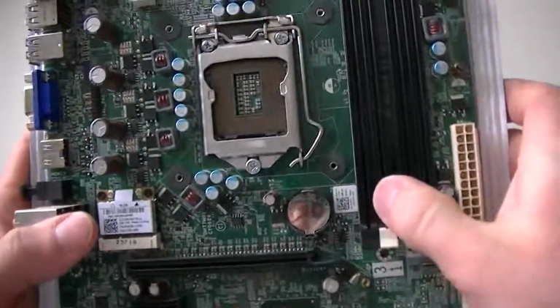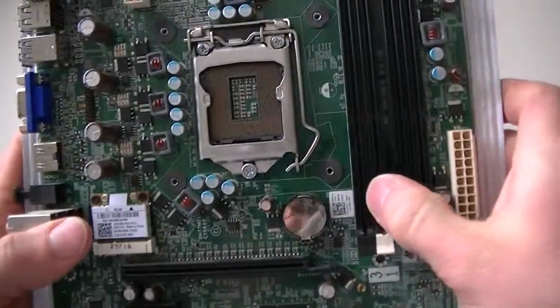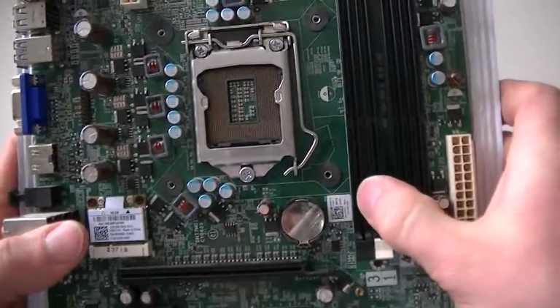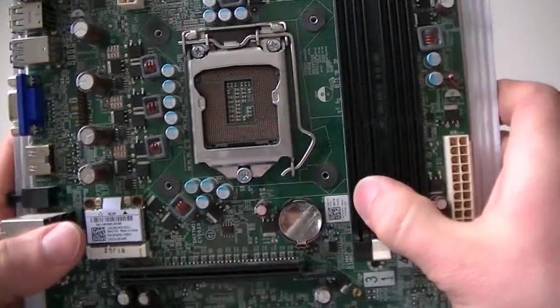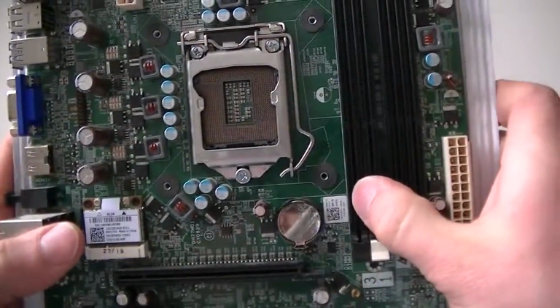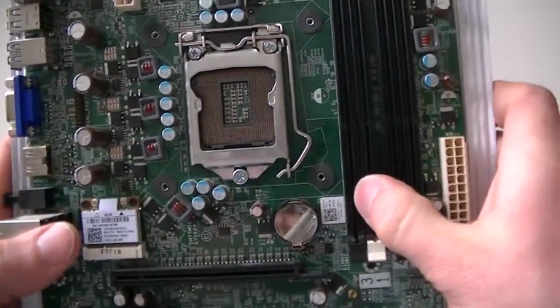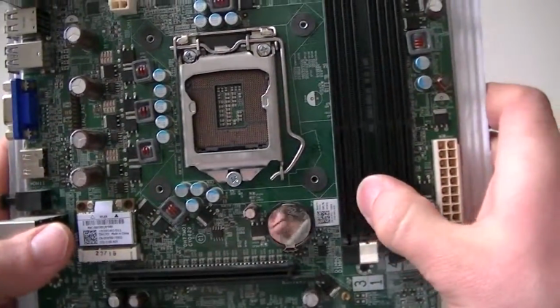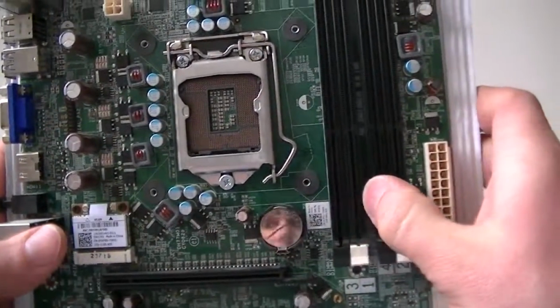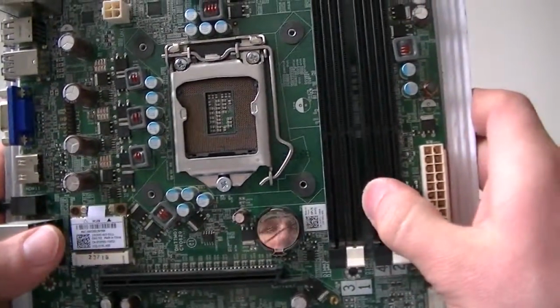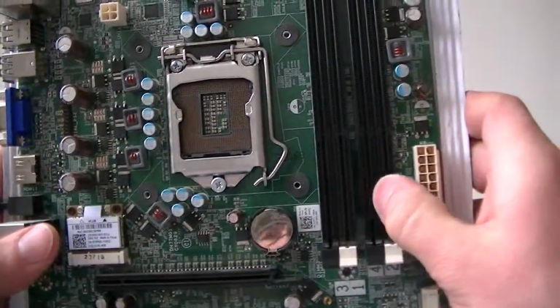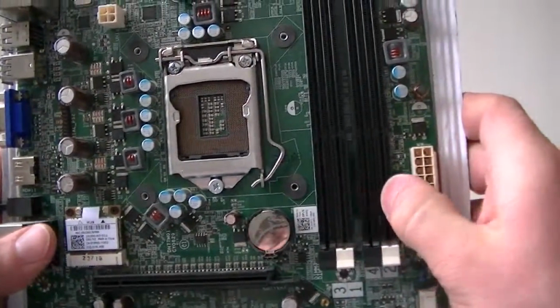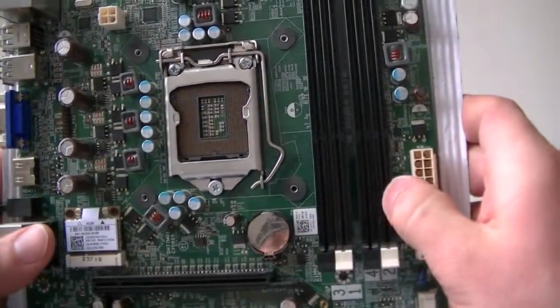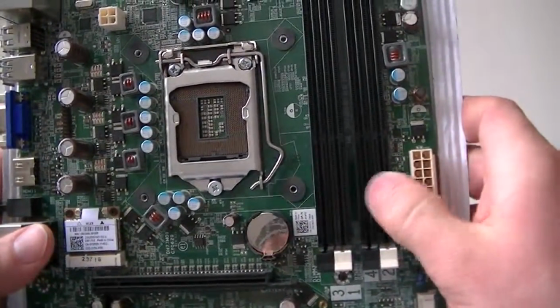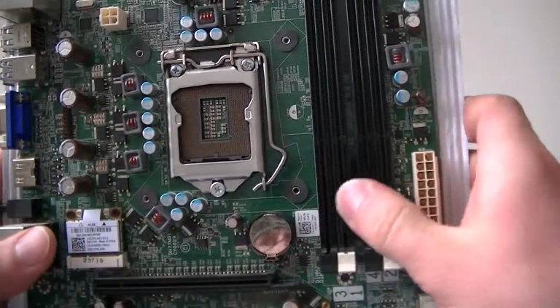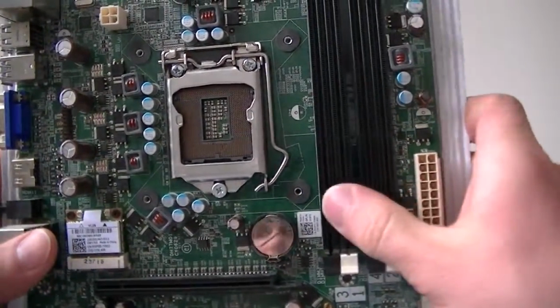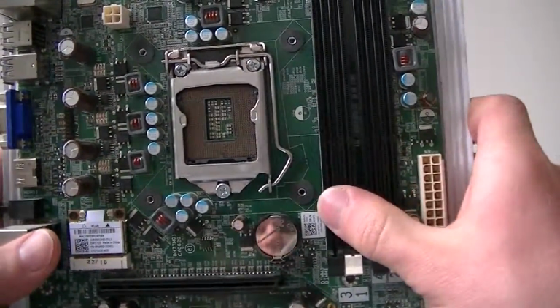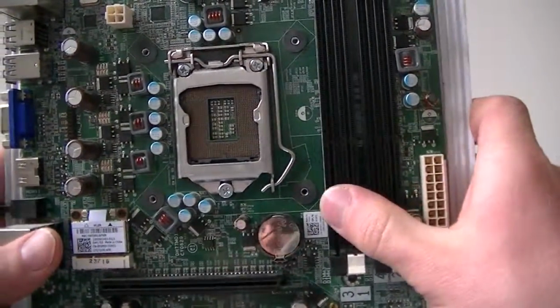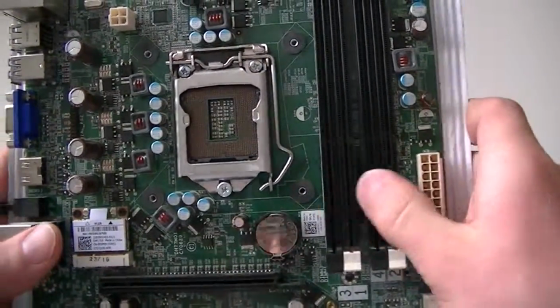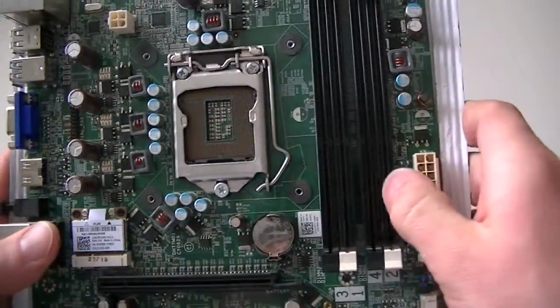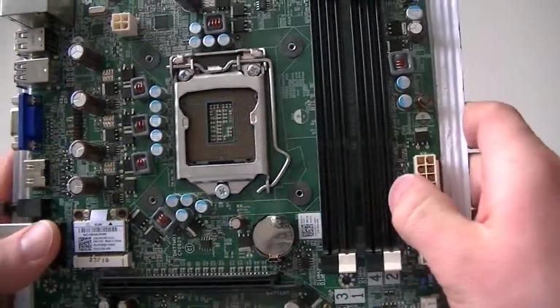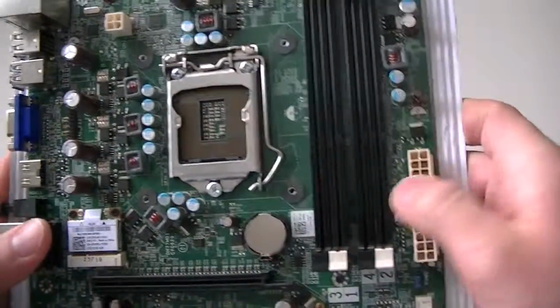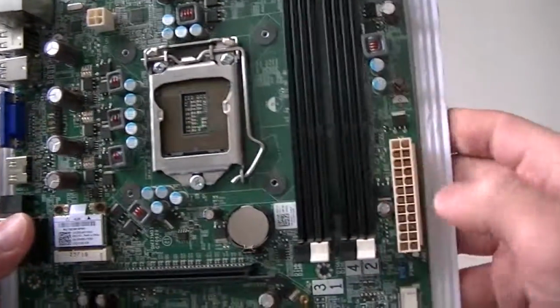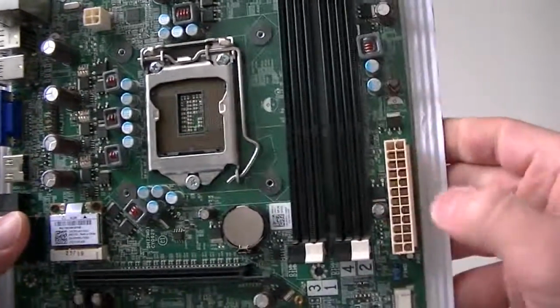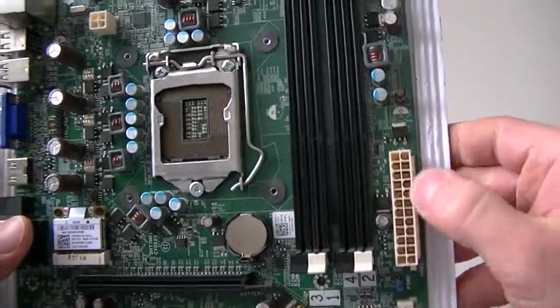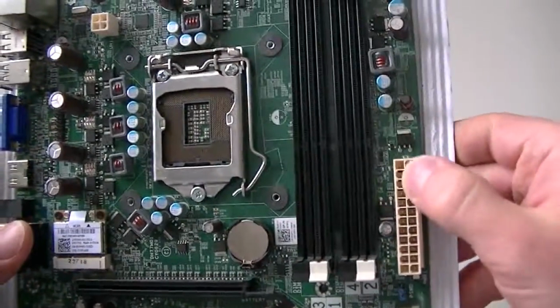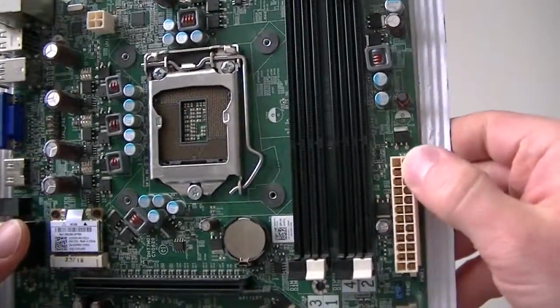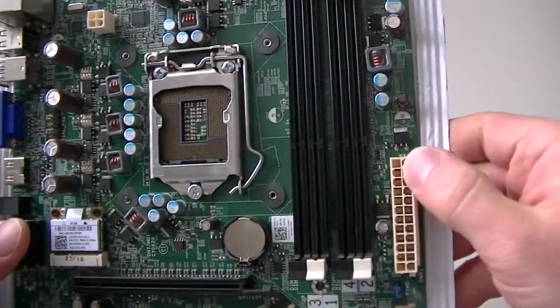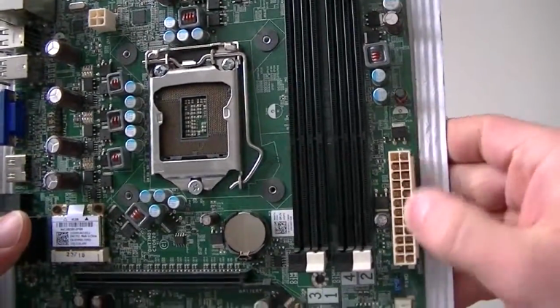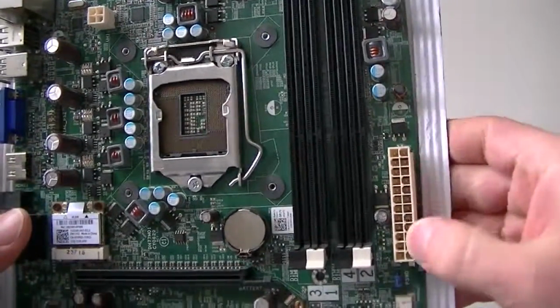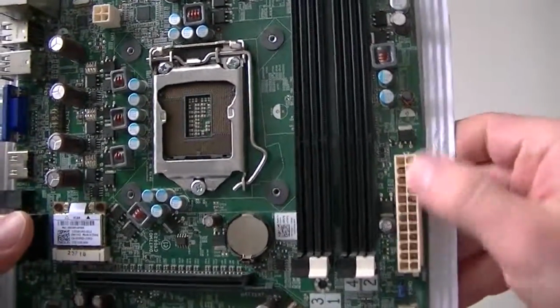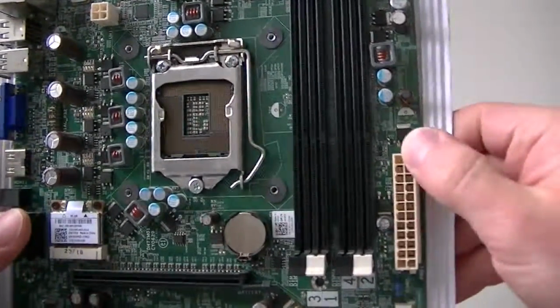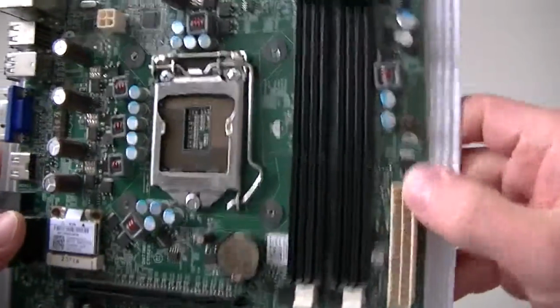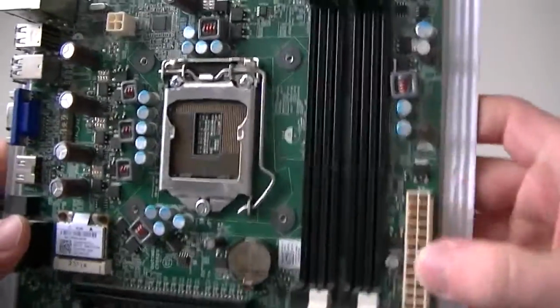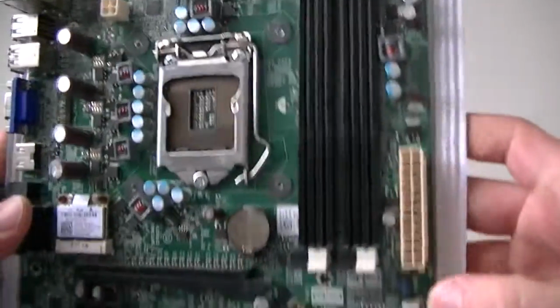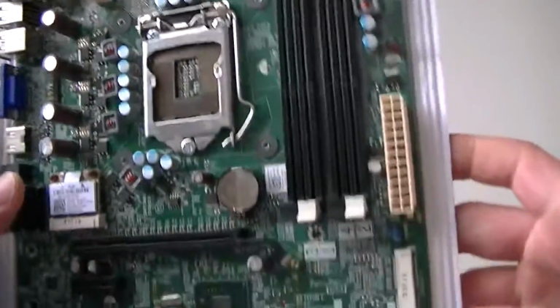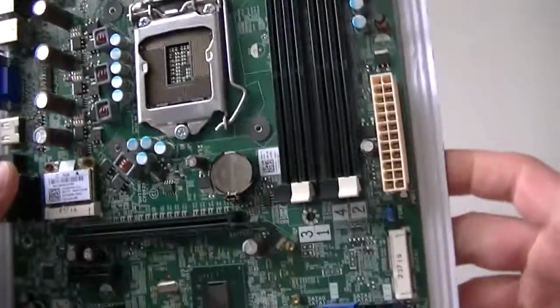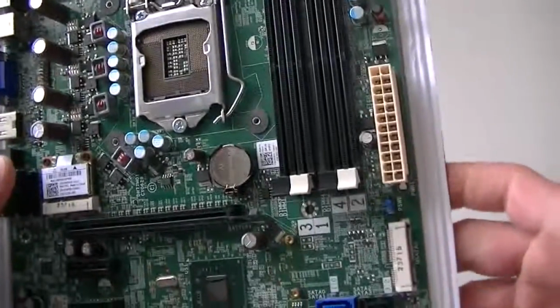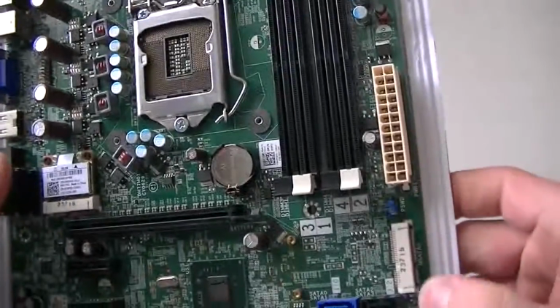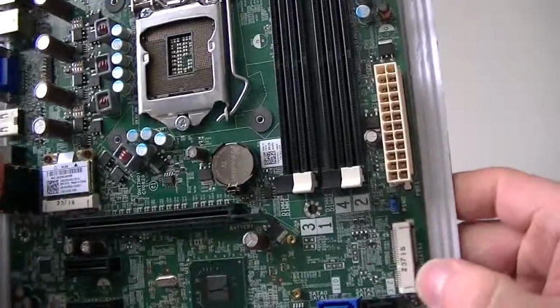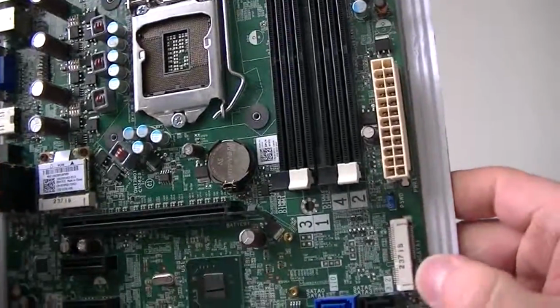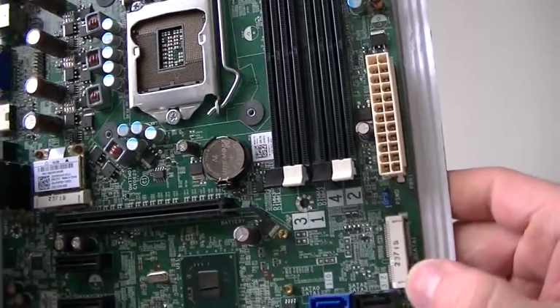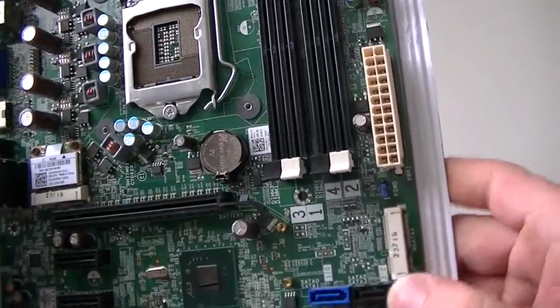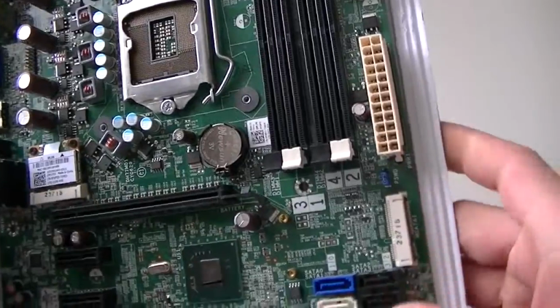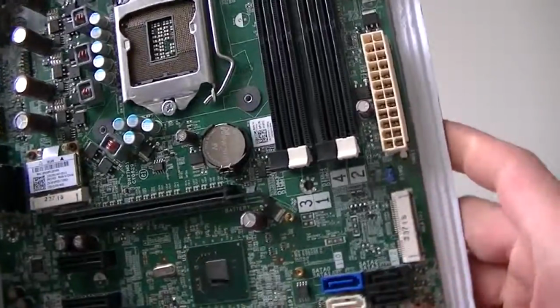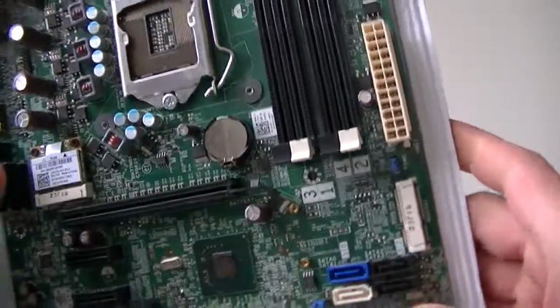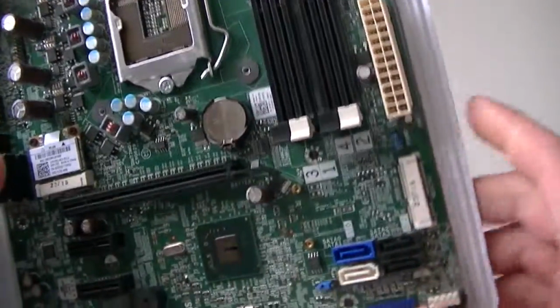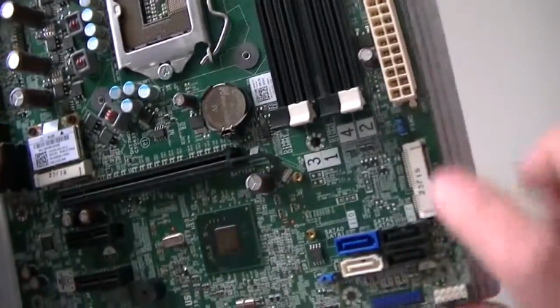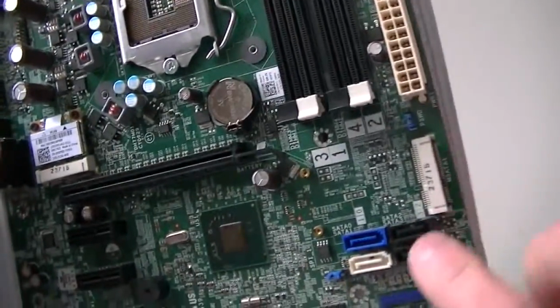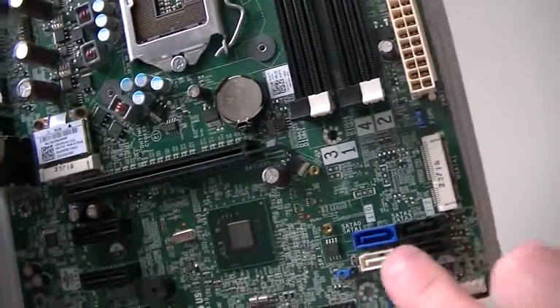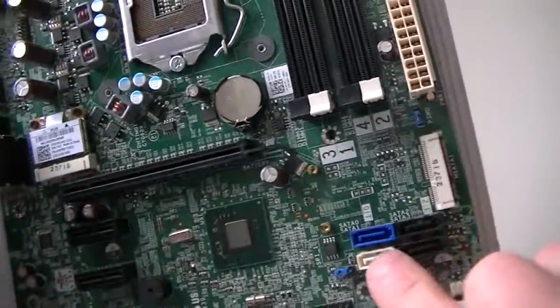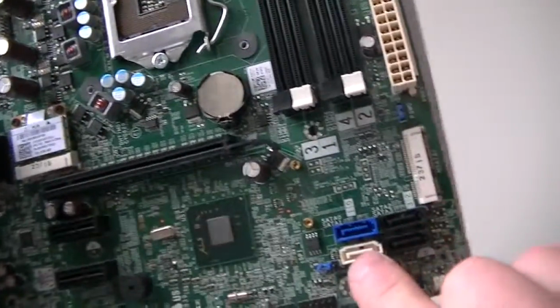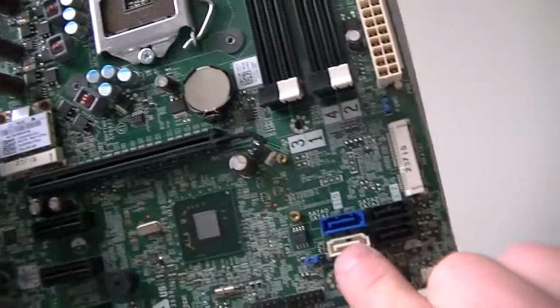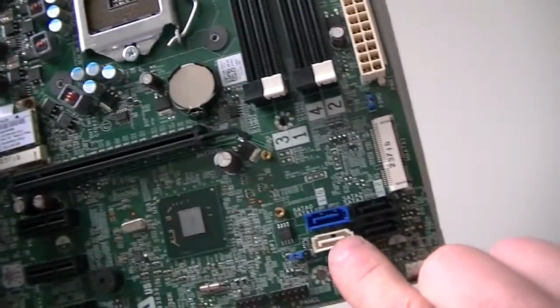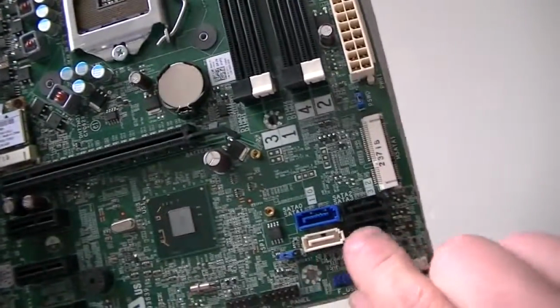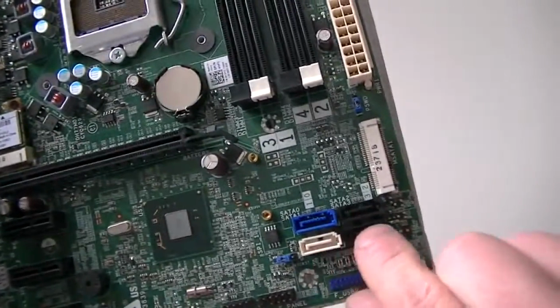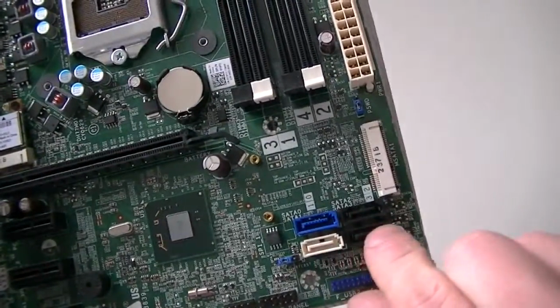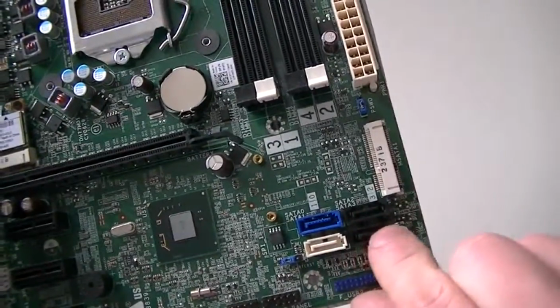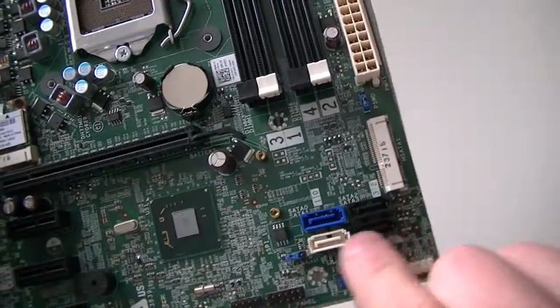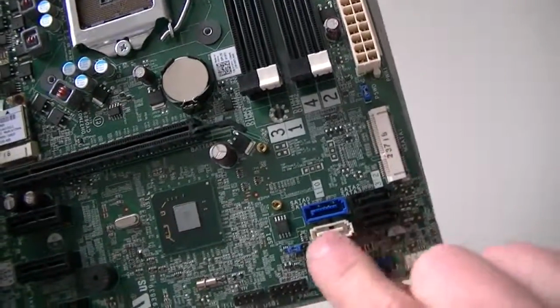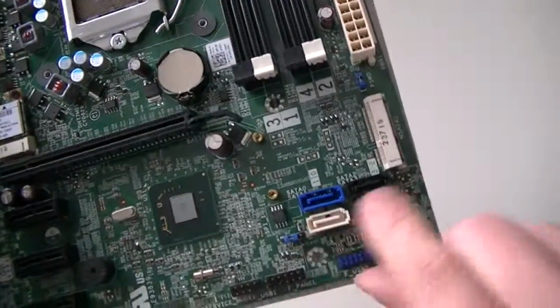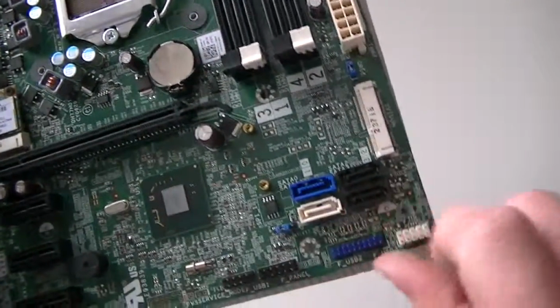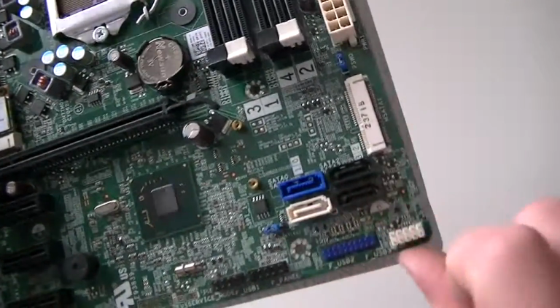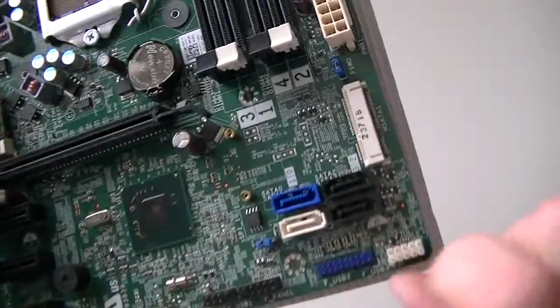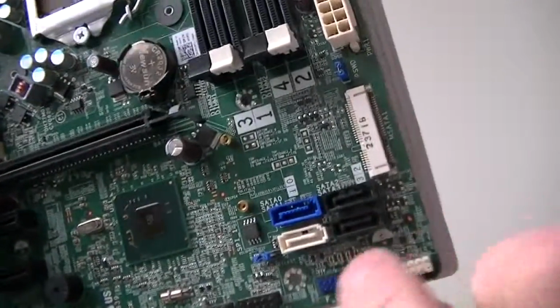Here's 4 memory DDR3 slots, 24-pin for the power, and here are 4 serial ATA connectors right here.